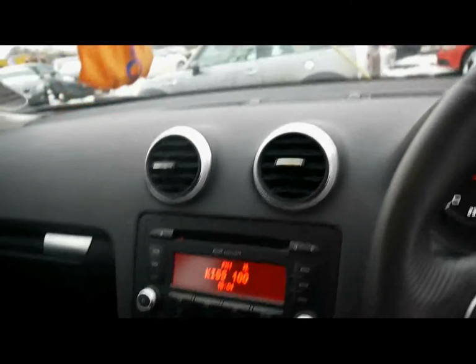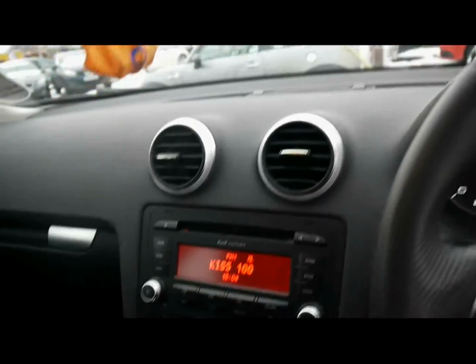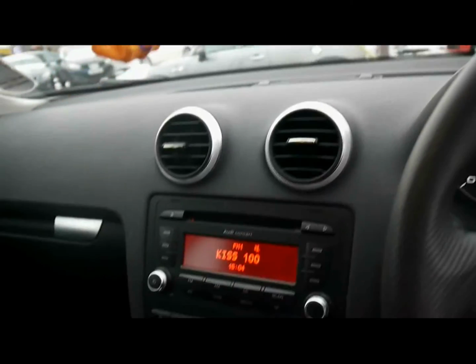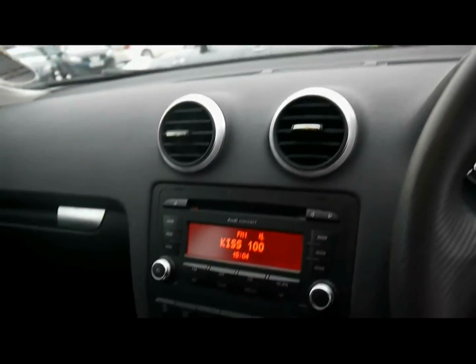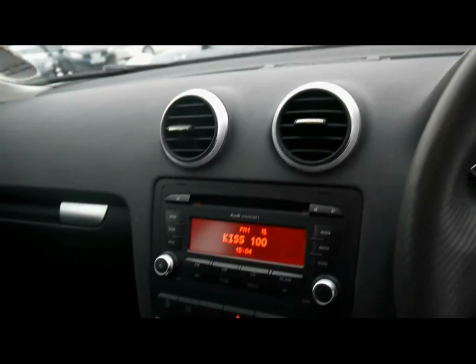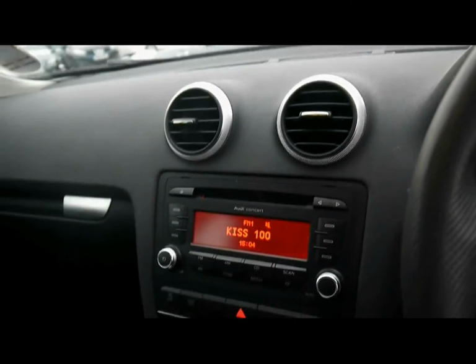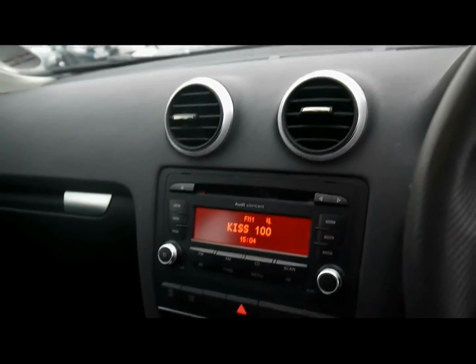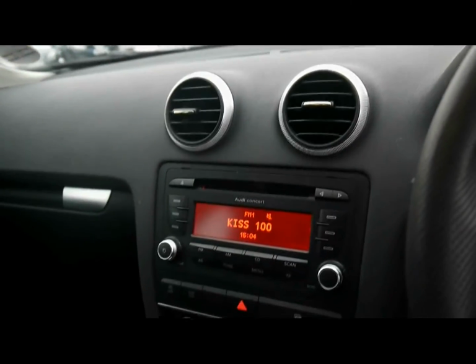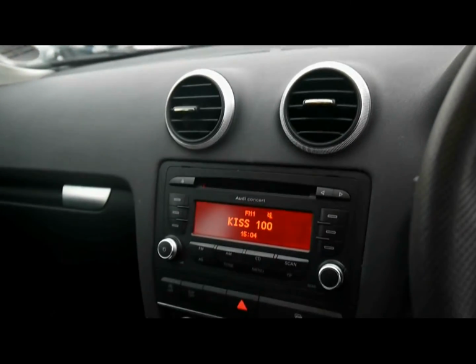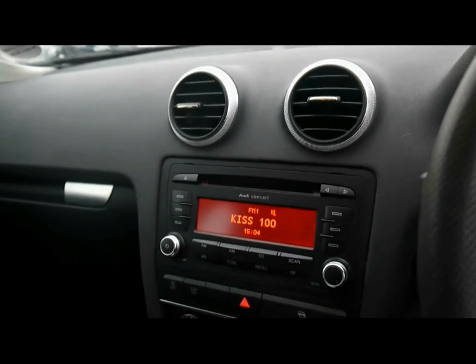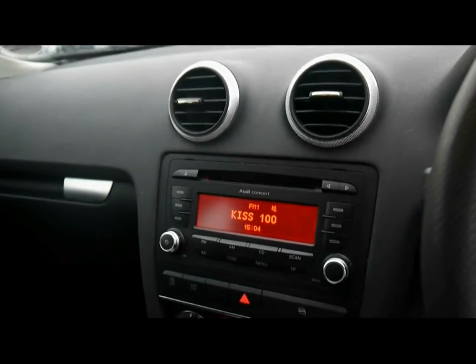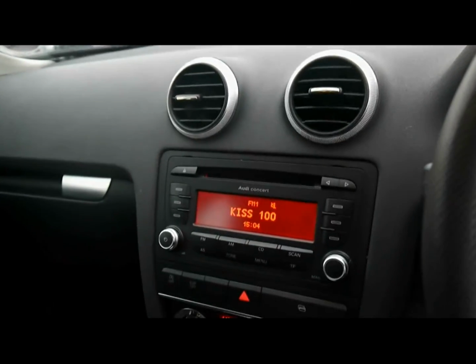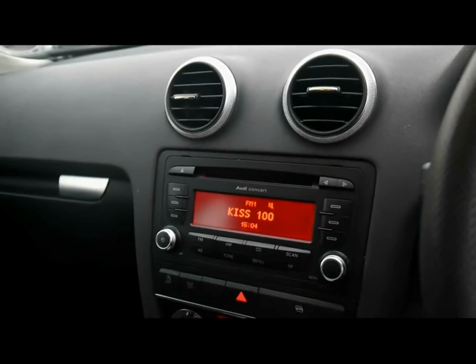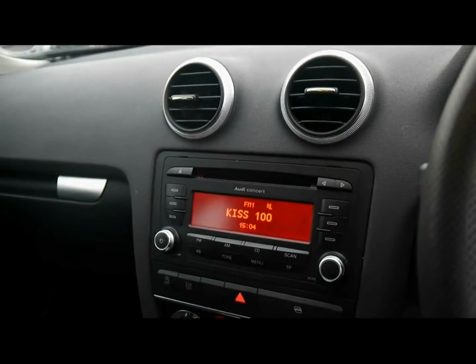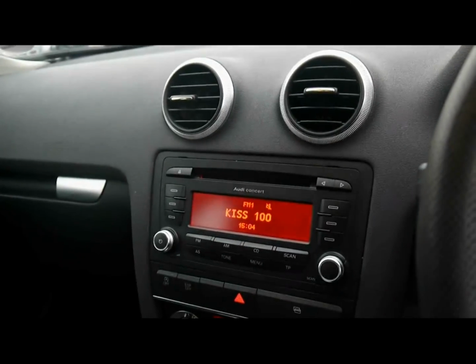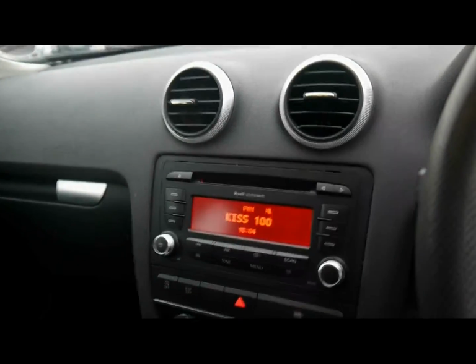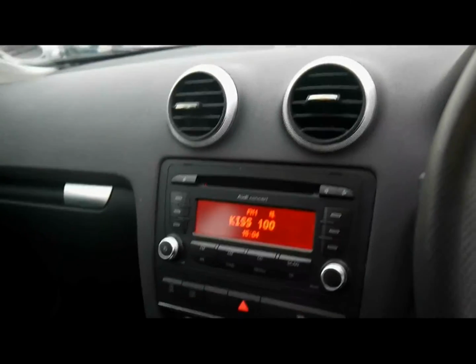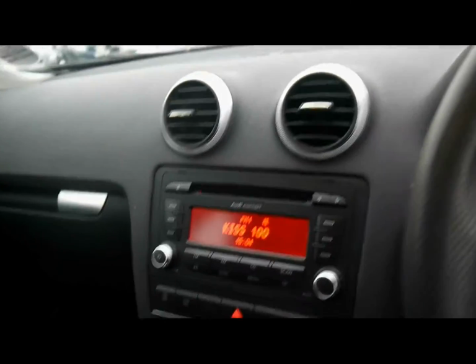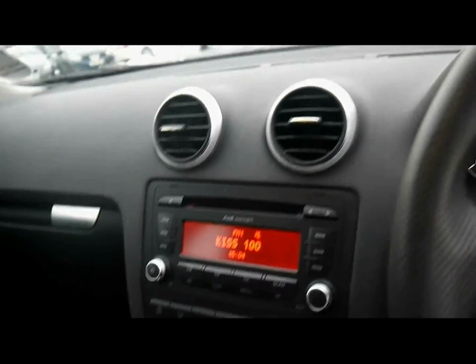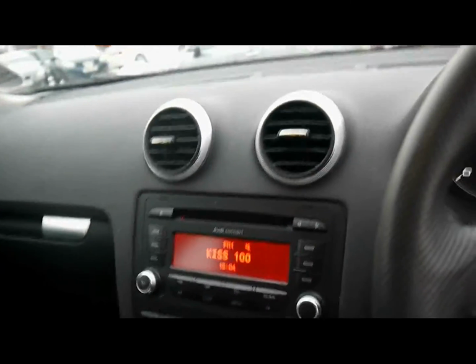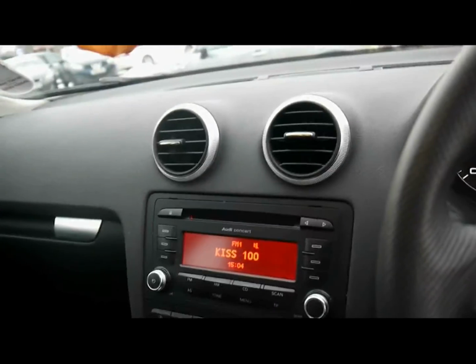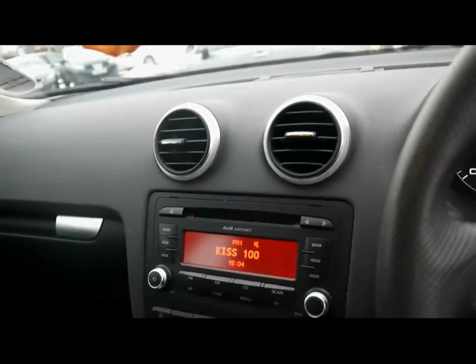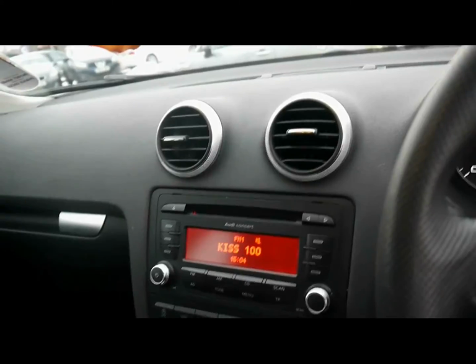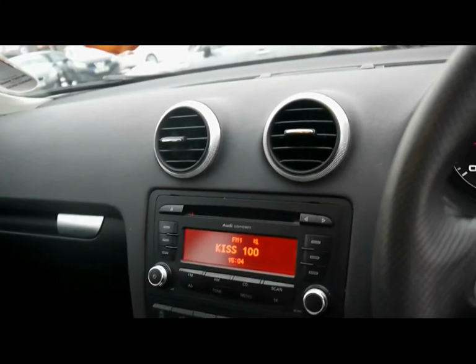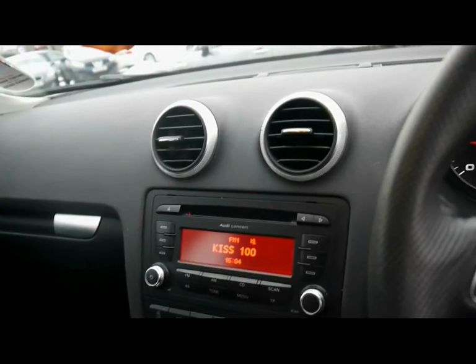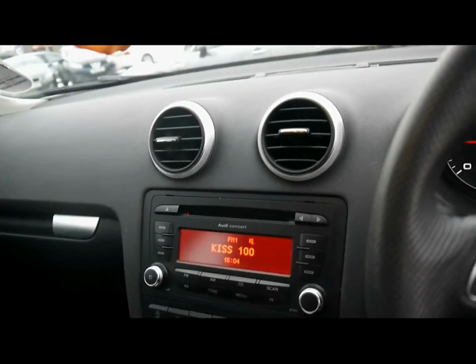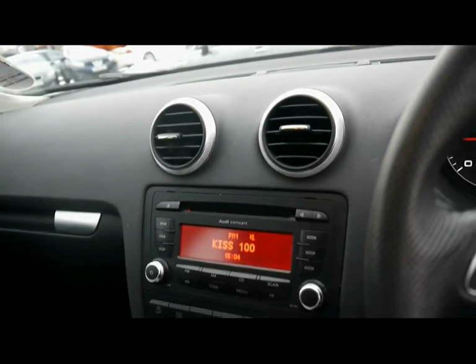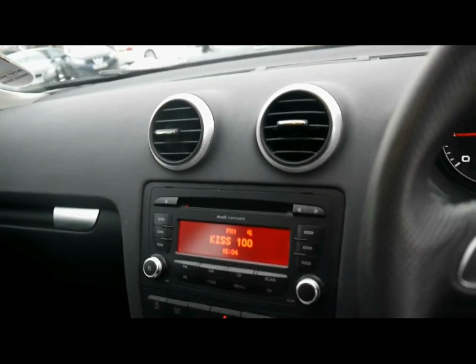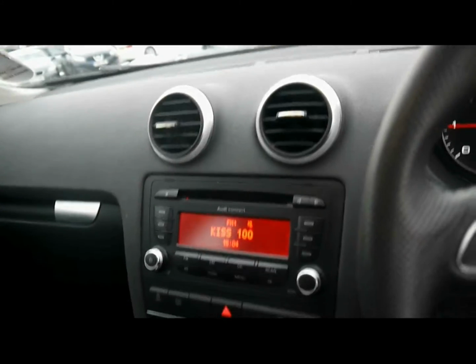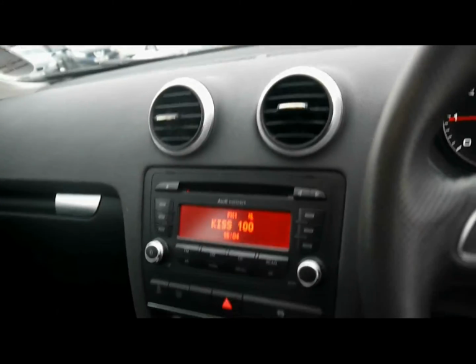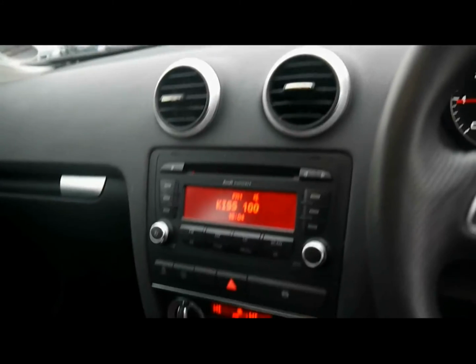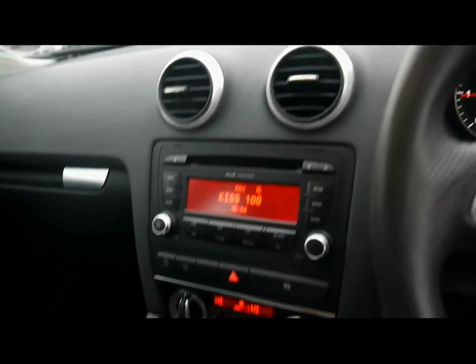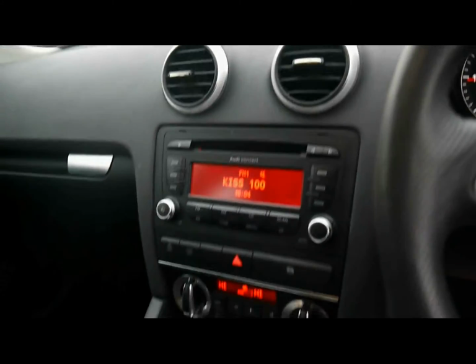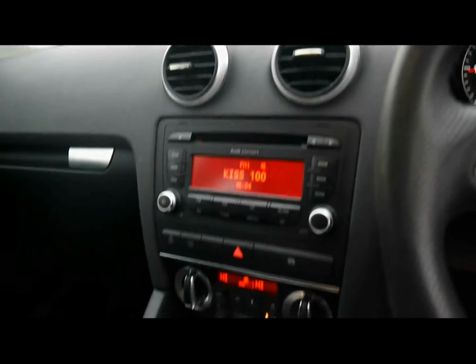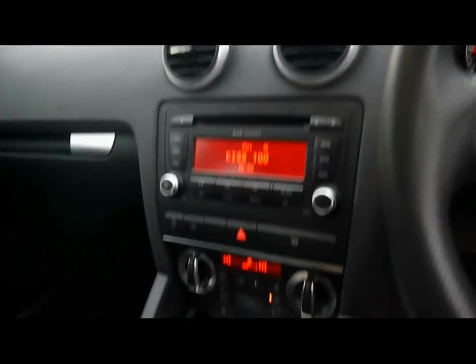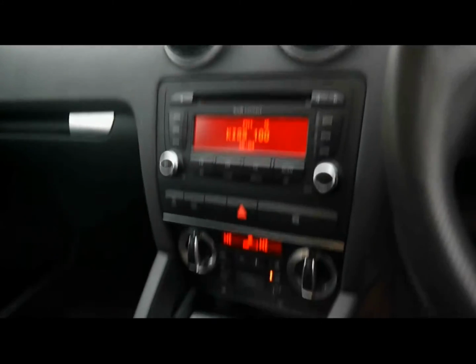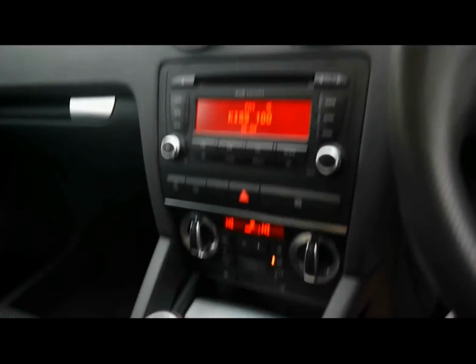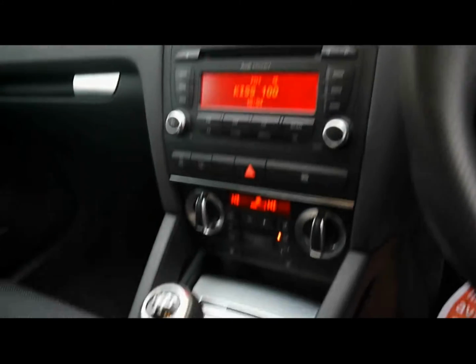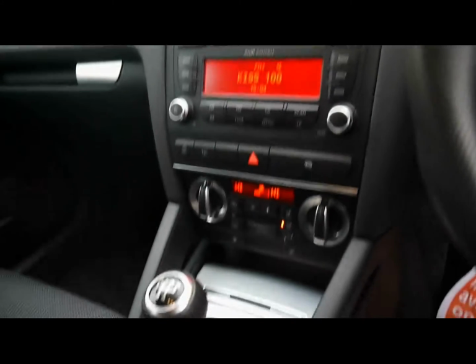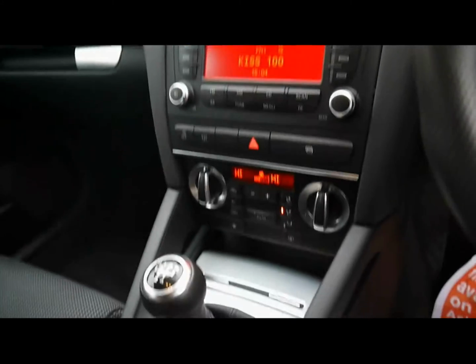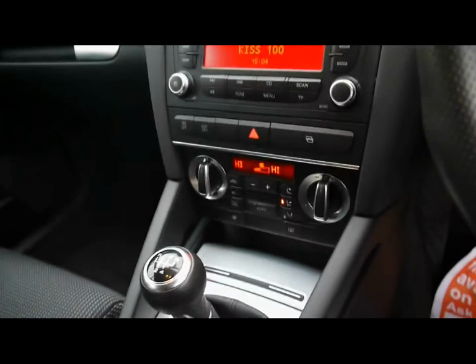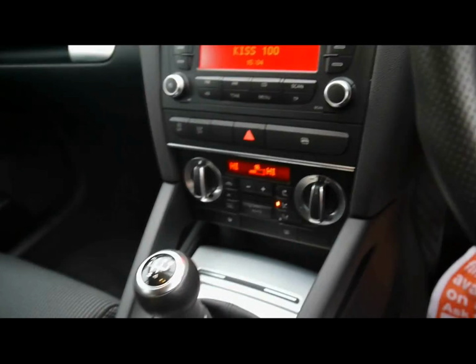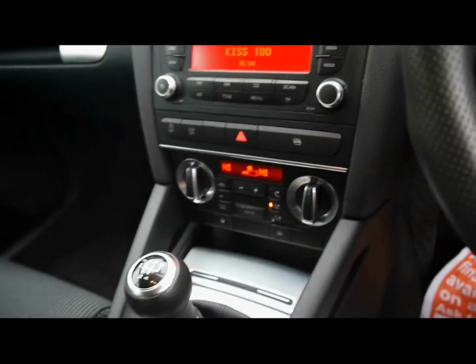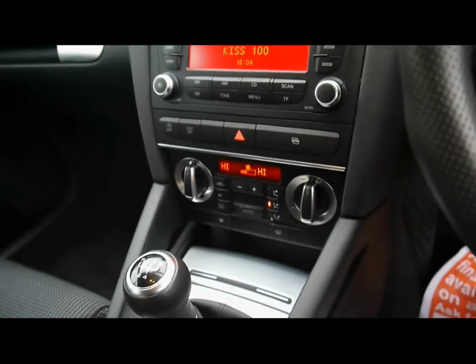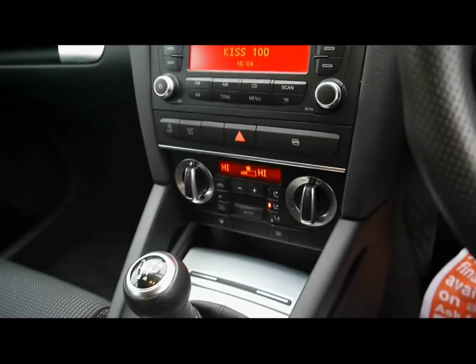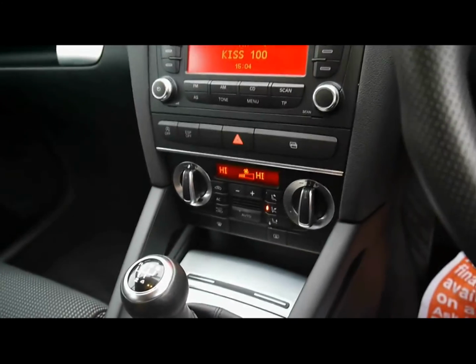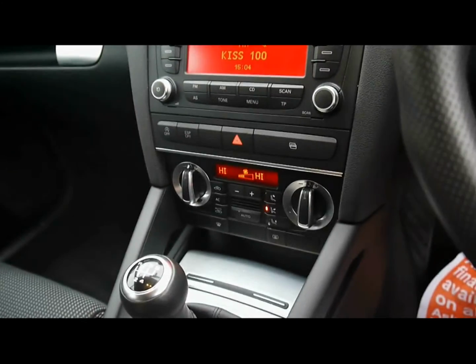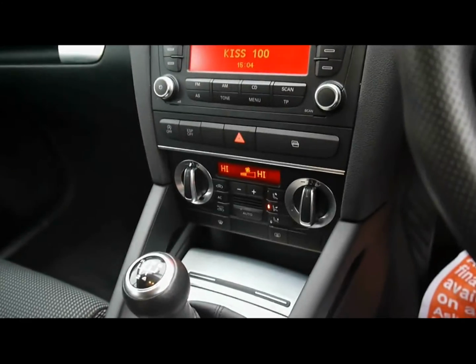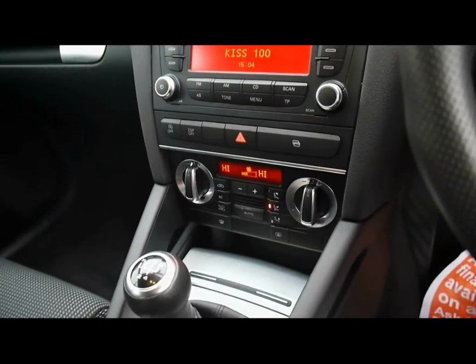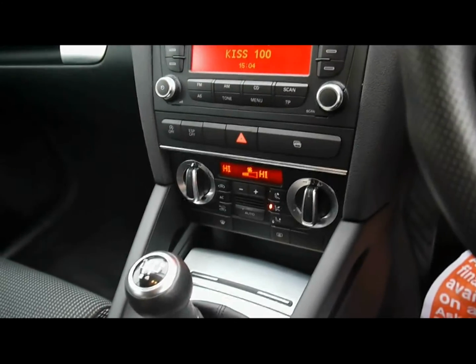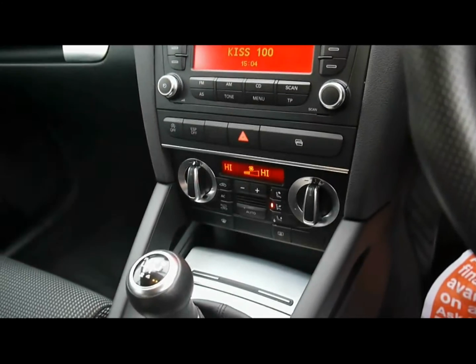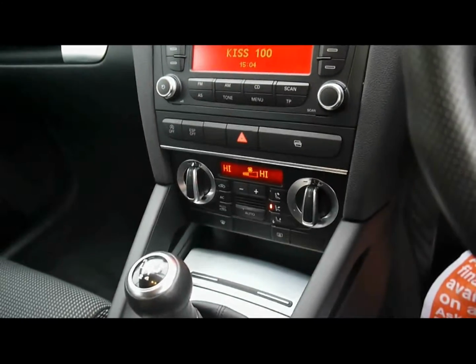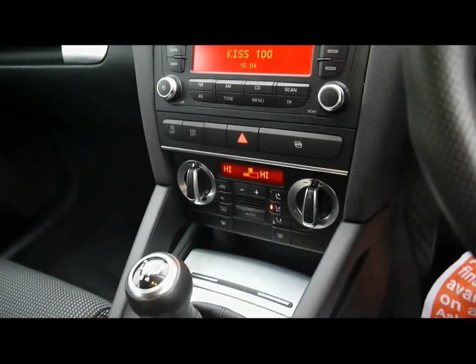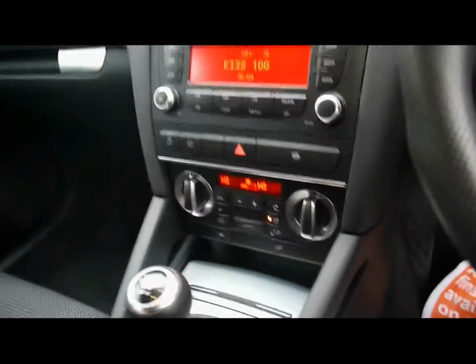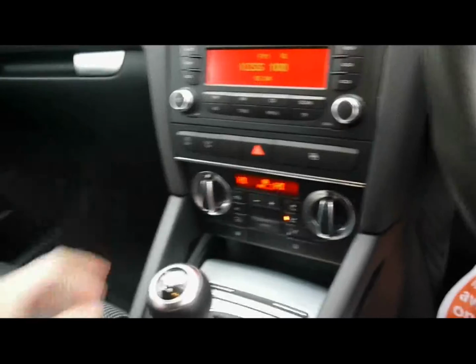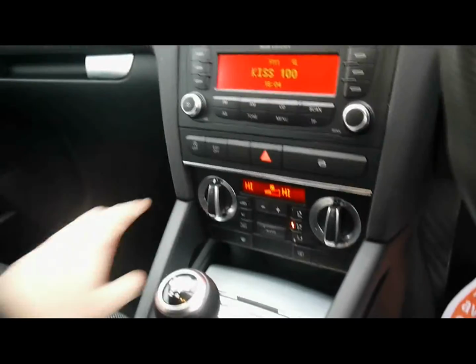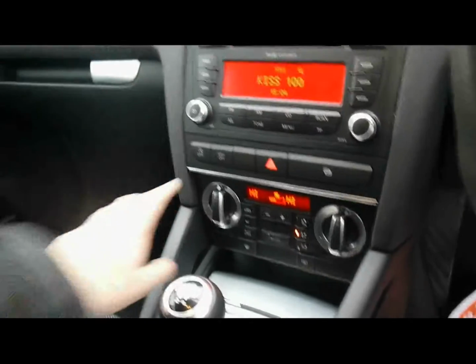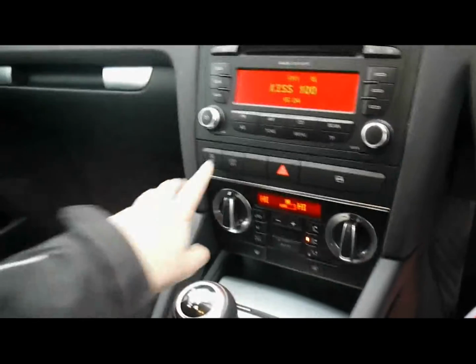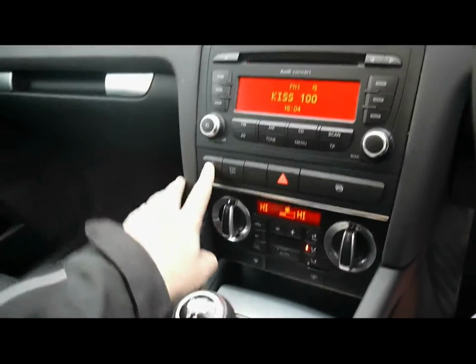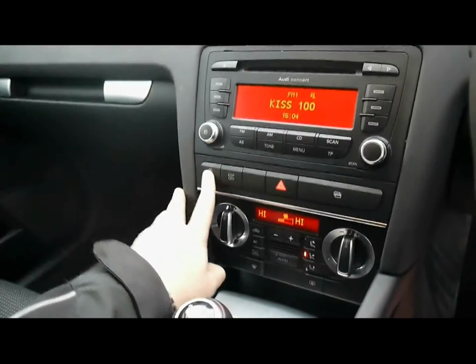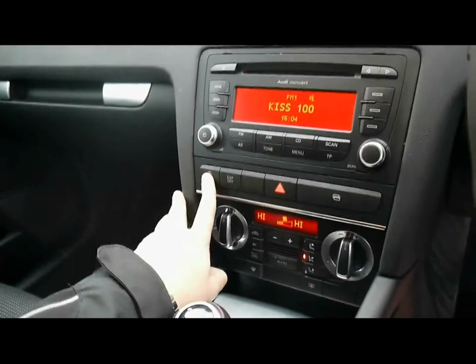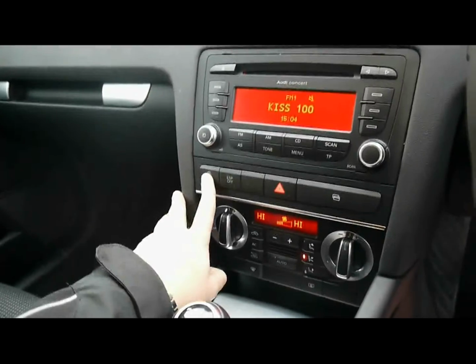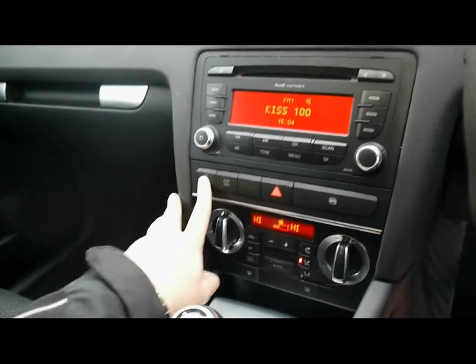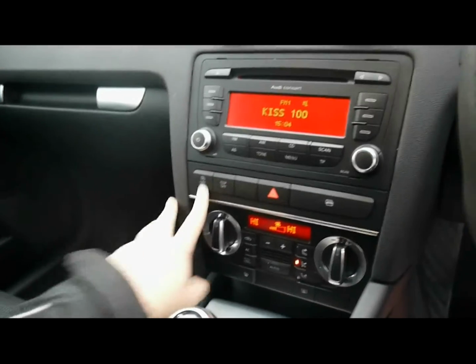There's an Audi Concert entertainment system with radio, CD player and auxiliary input. It's also got dual zone digital climate control and automatic start-stop.